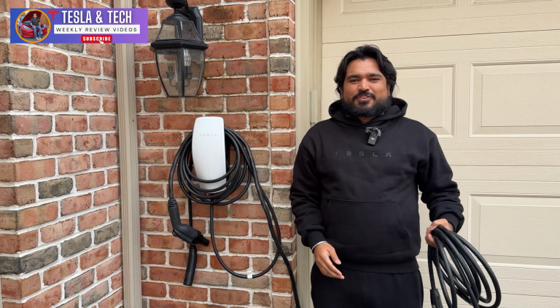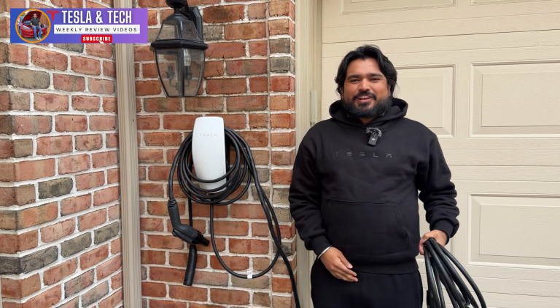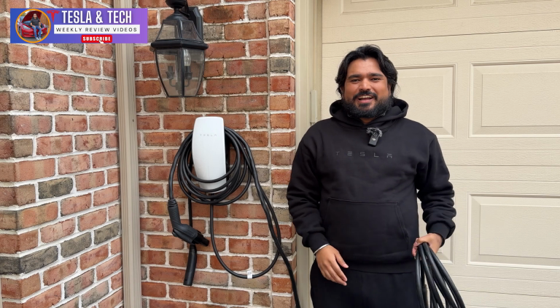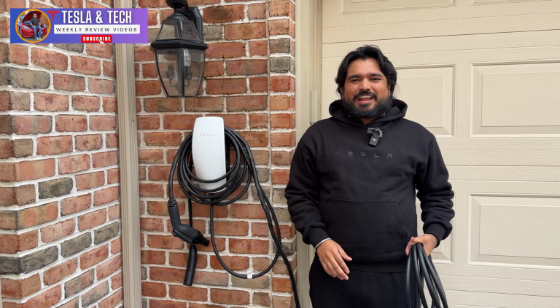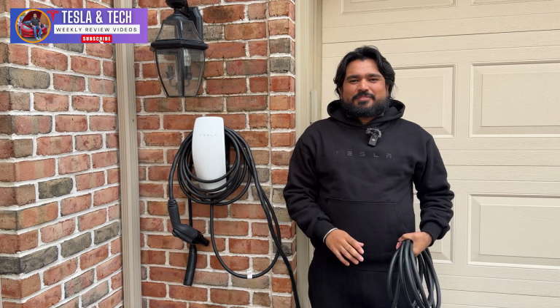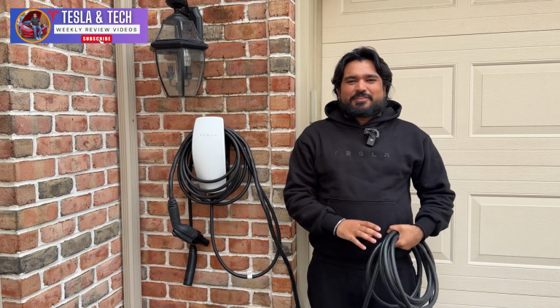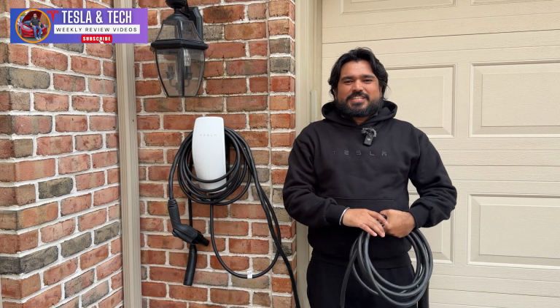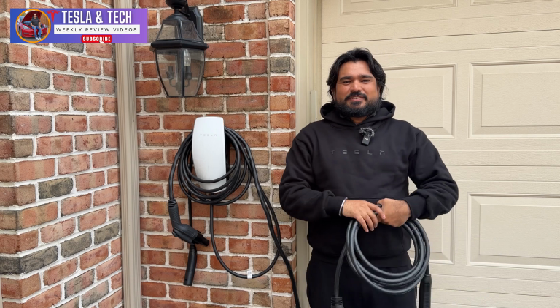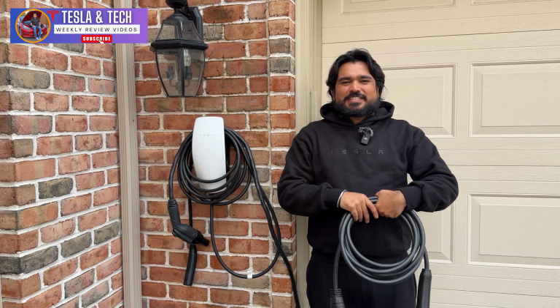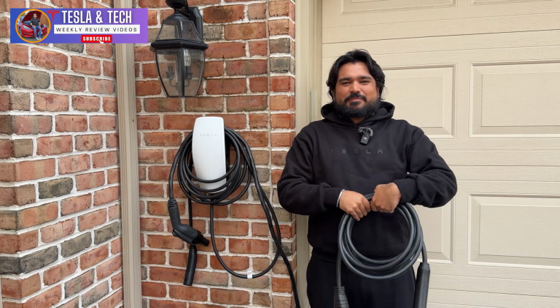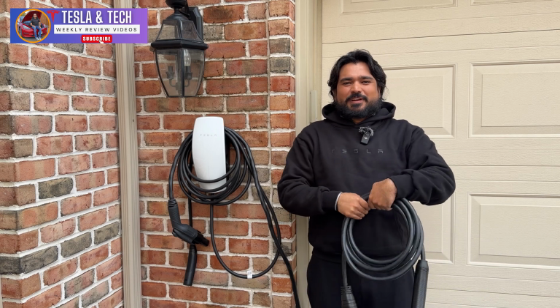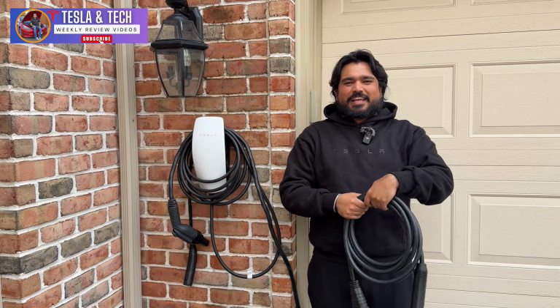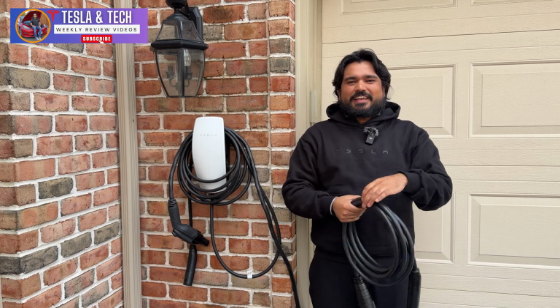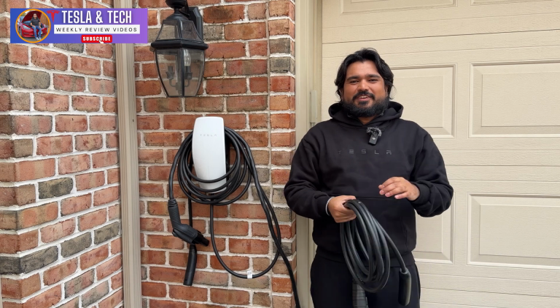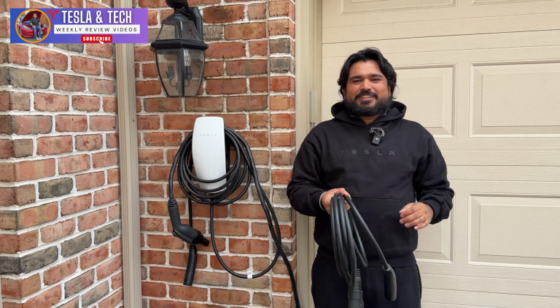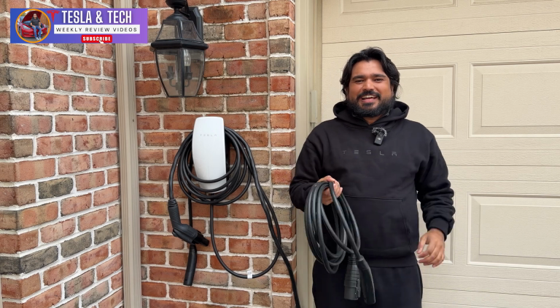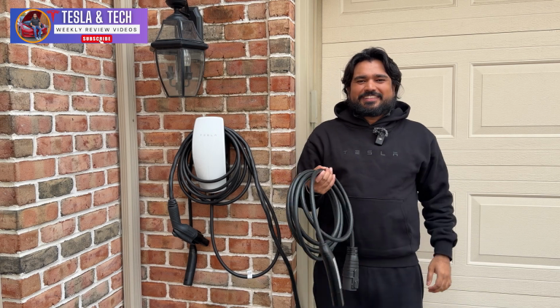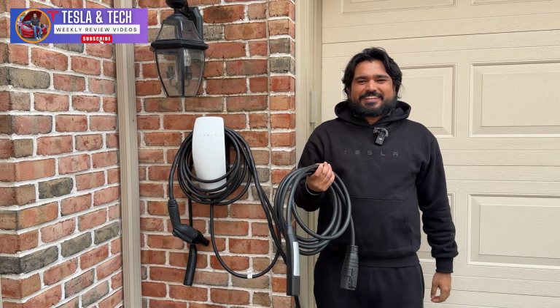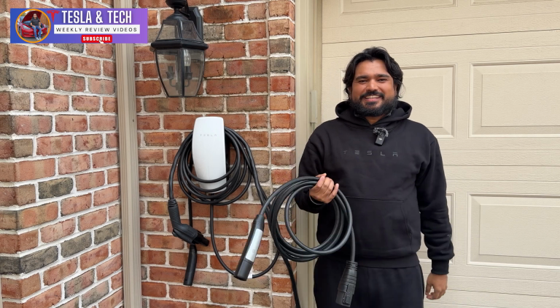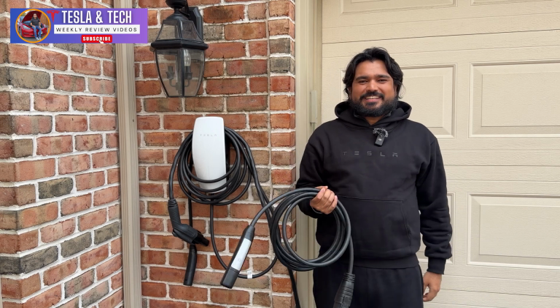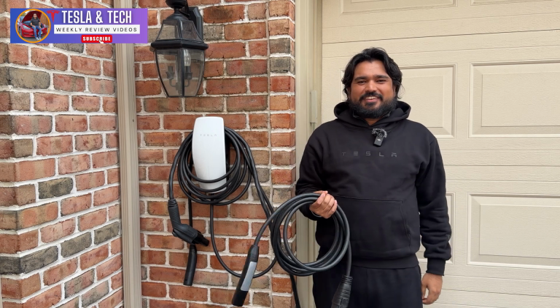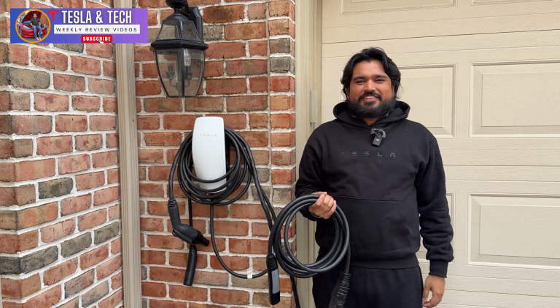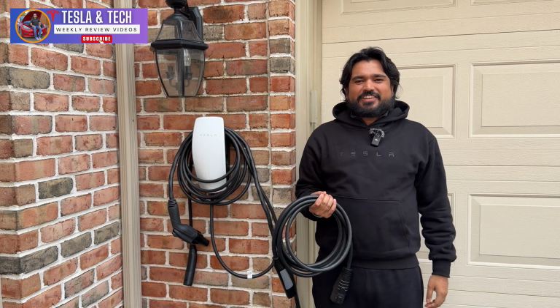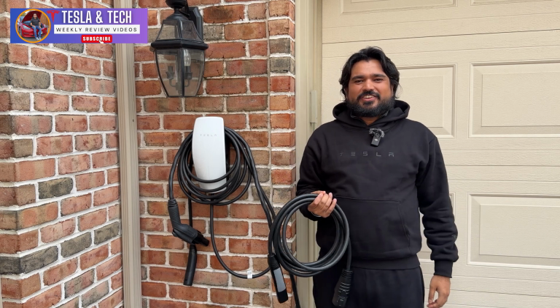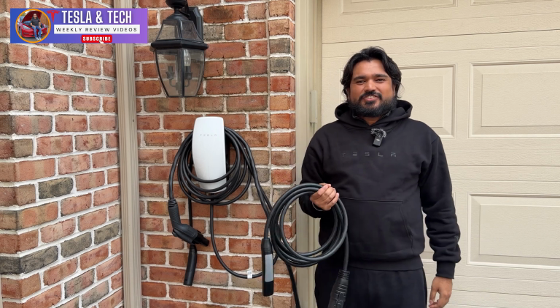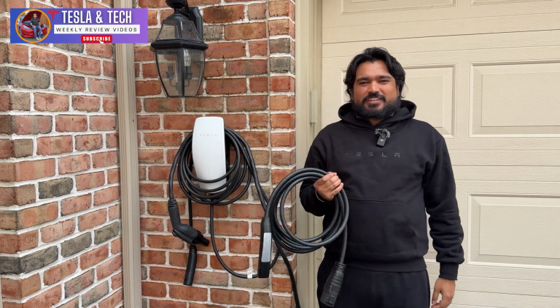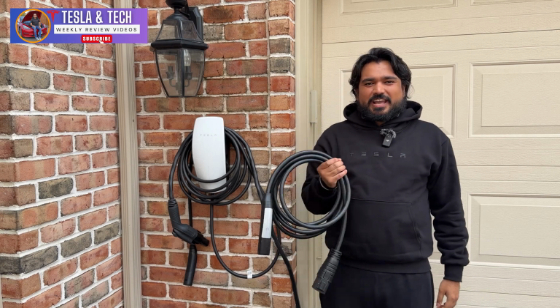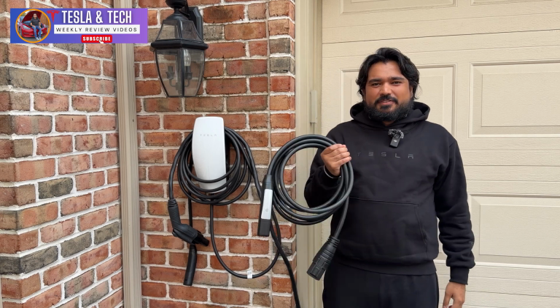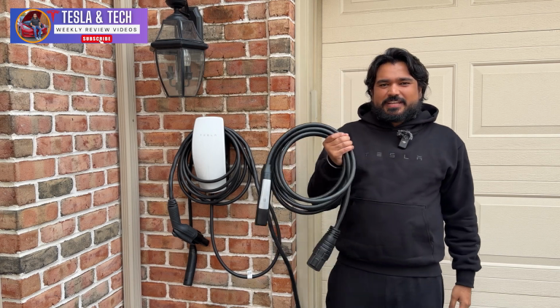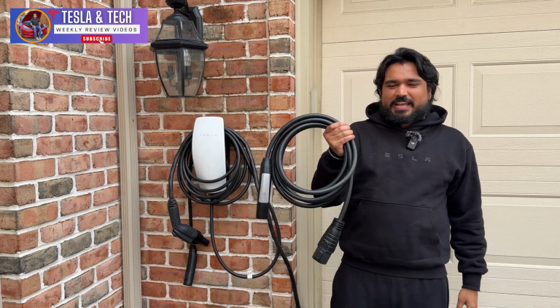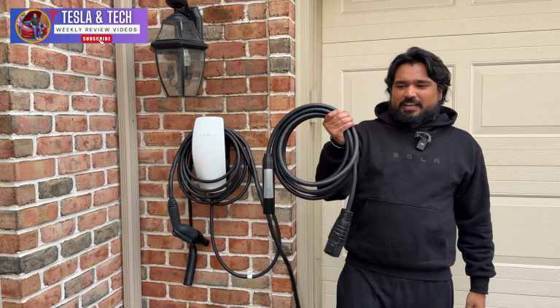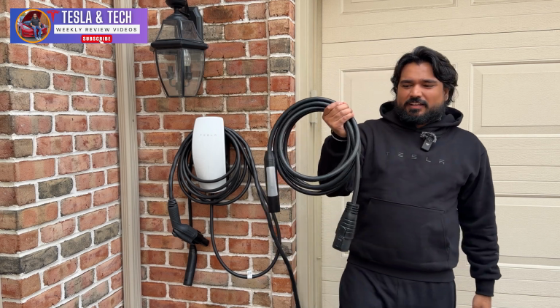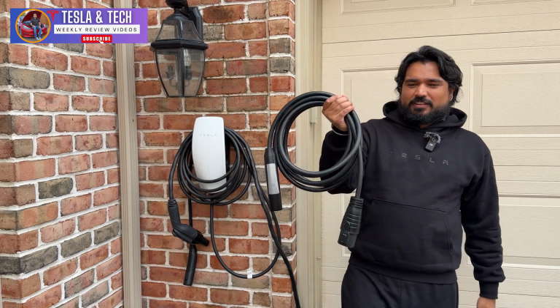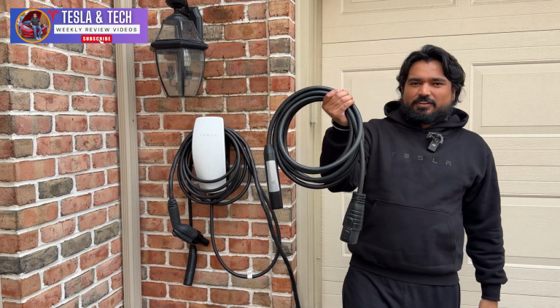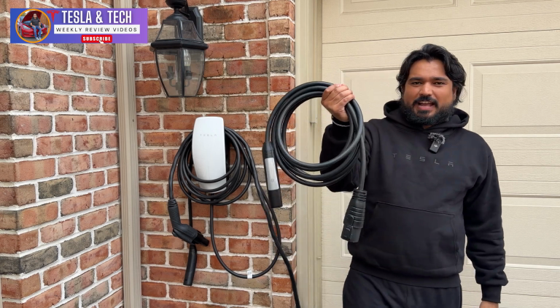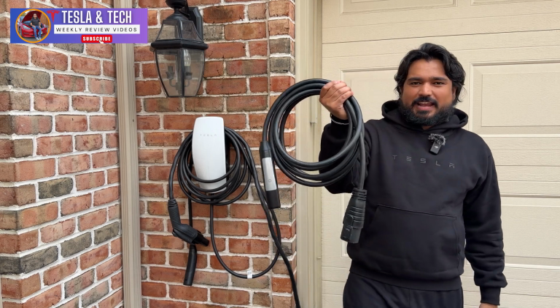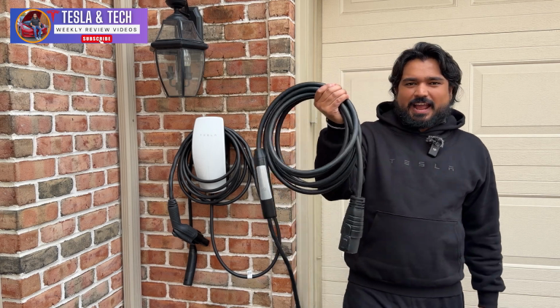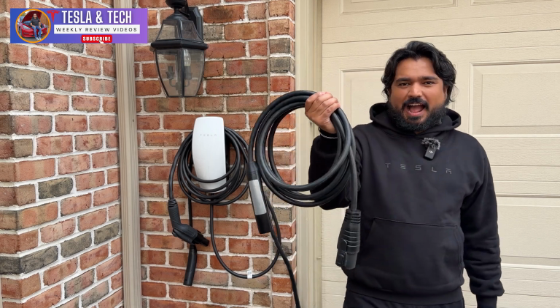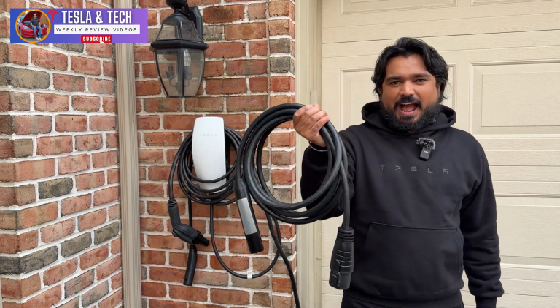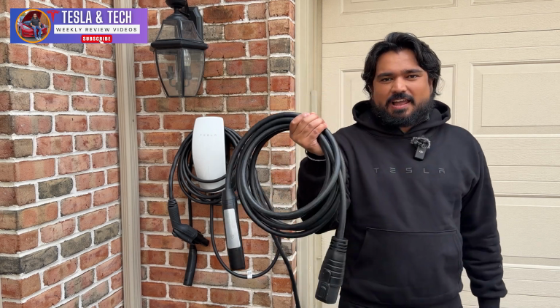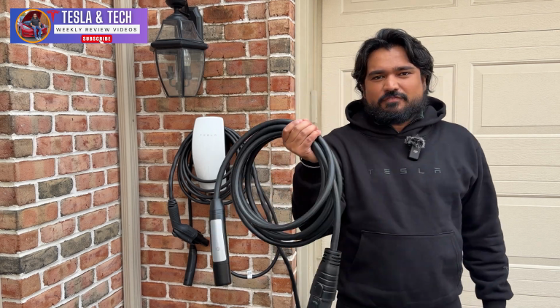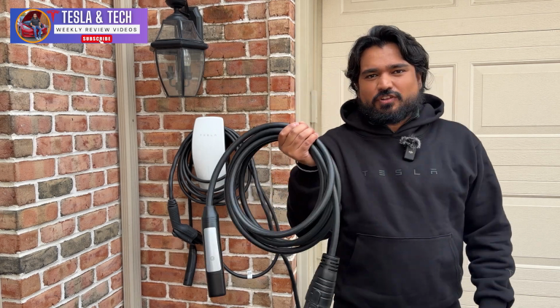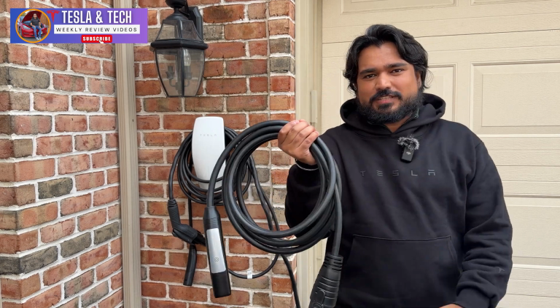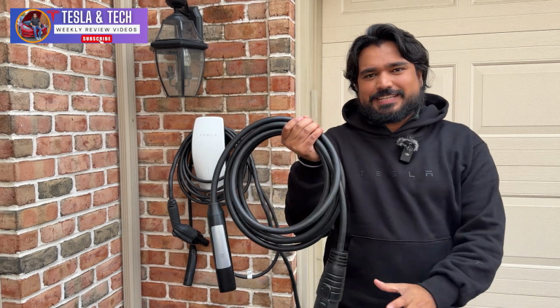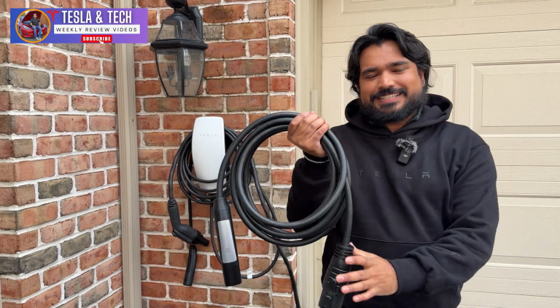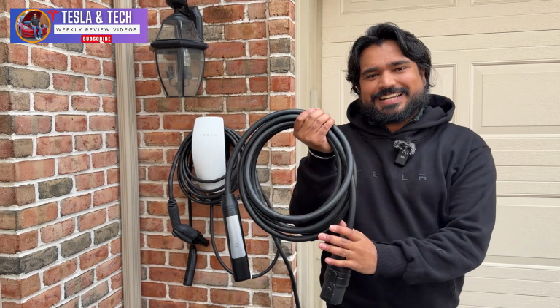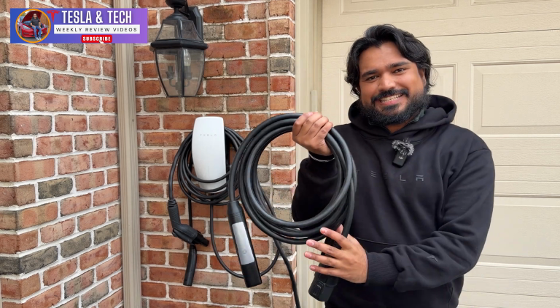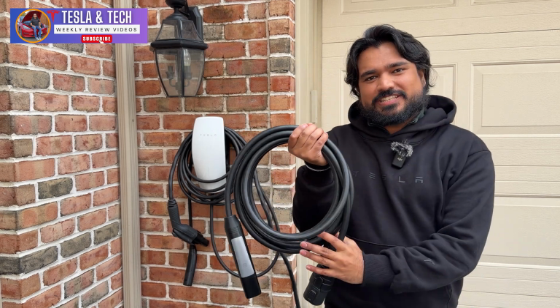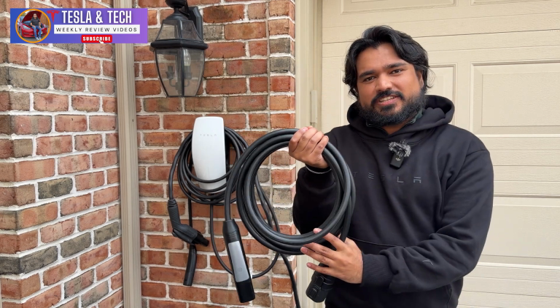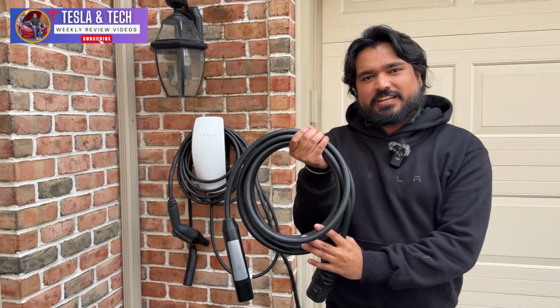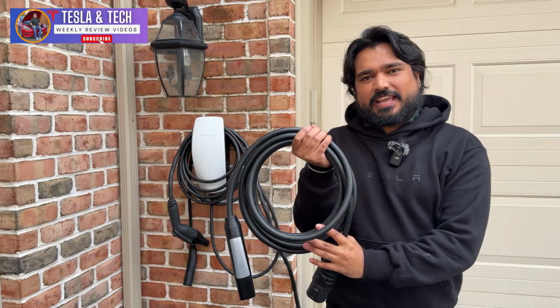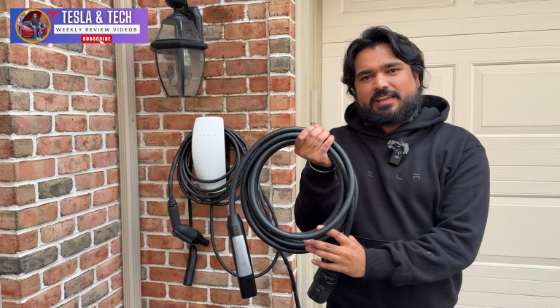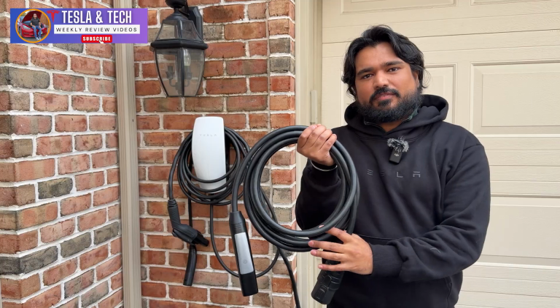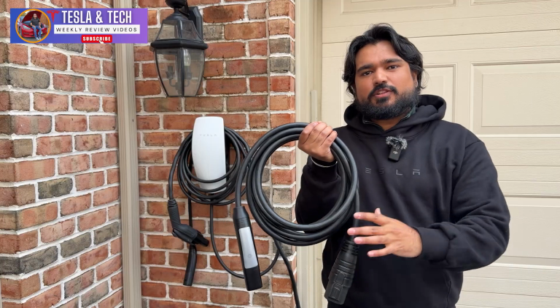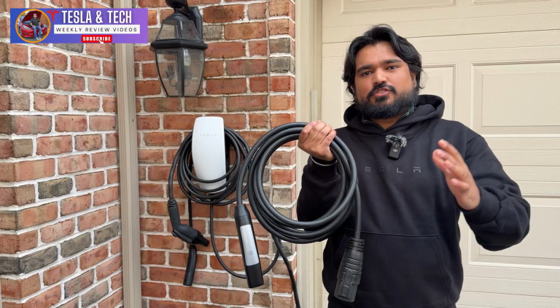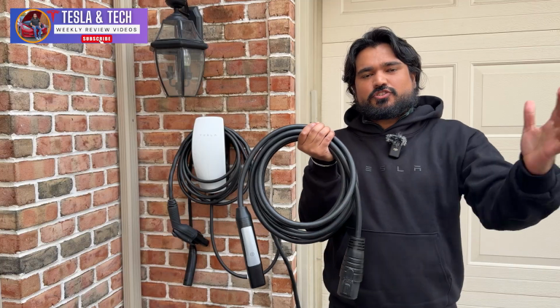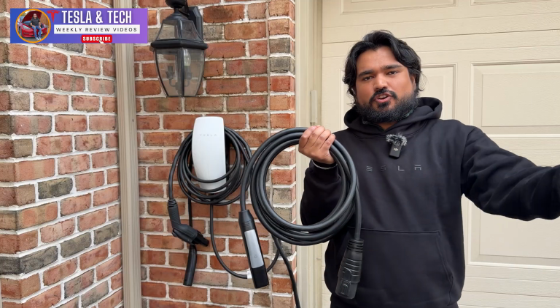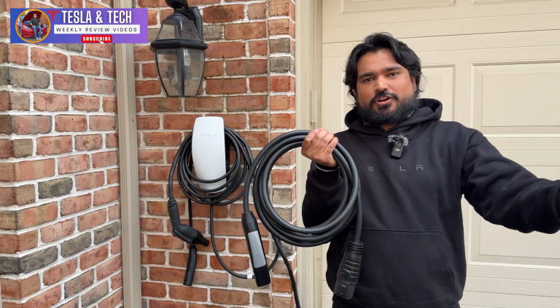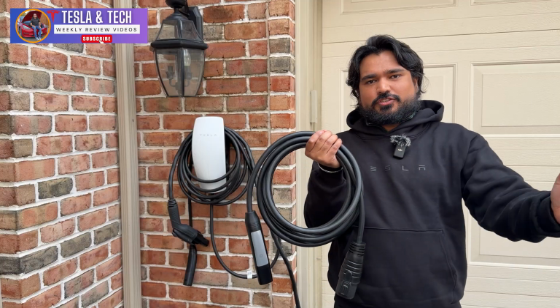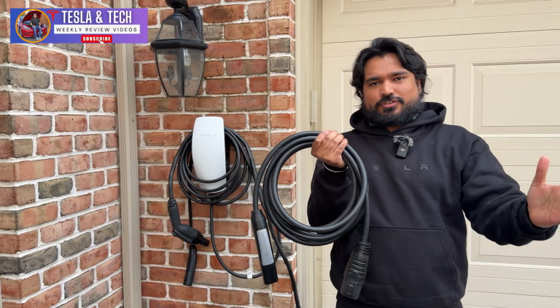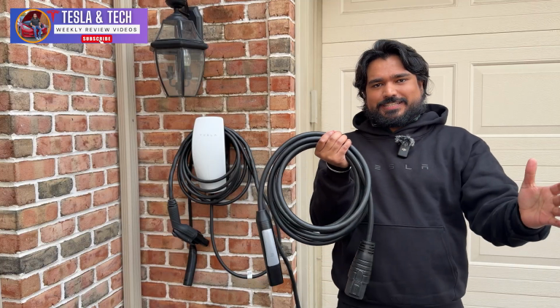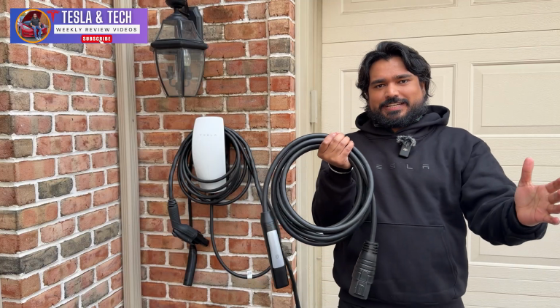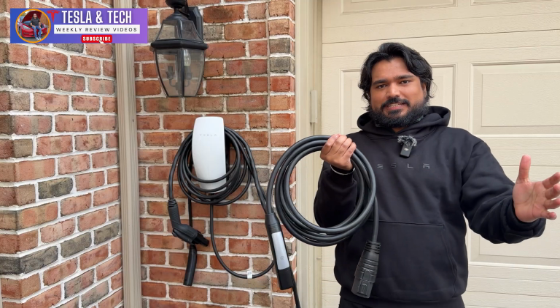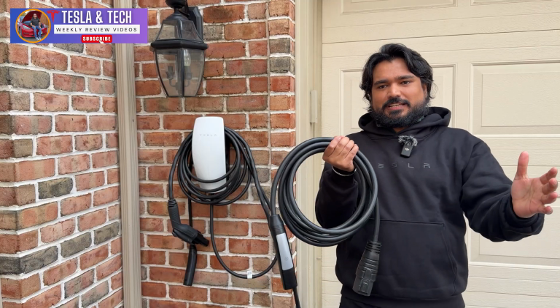What's going on everyone? Shiva Safgada here with another Tesla video. Today we're taking a look at a high voltage extension cable to charge your Tesla.